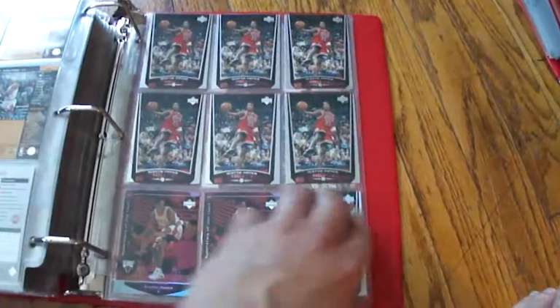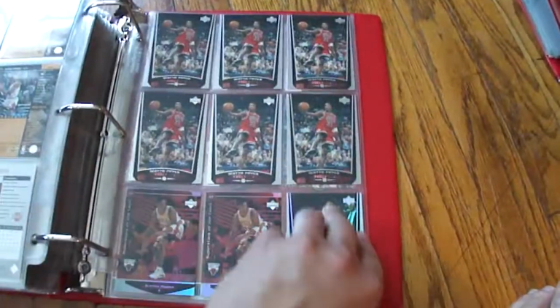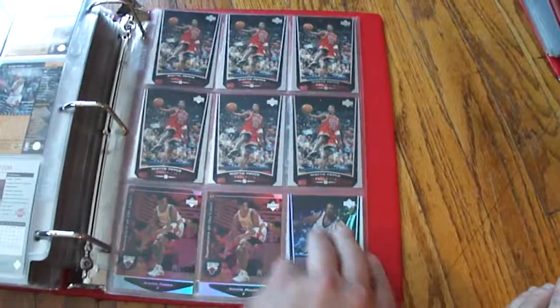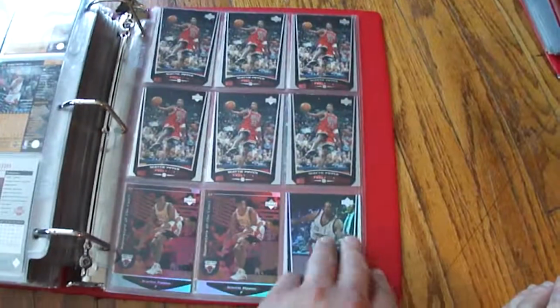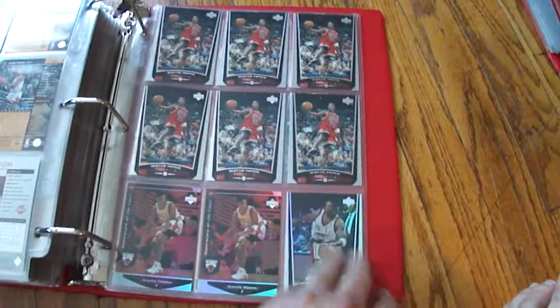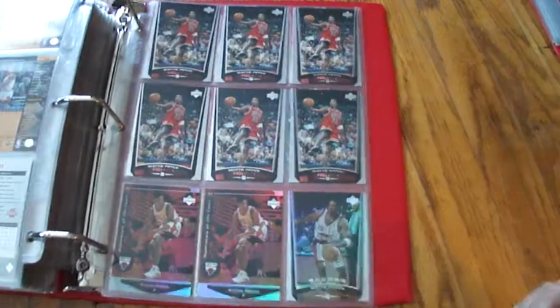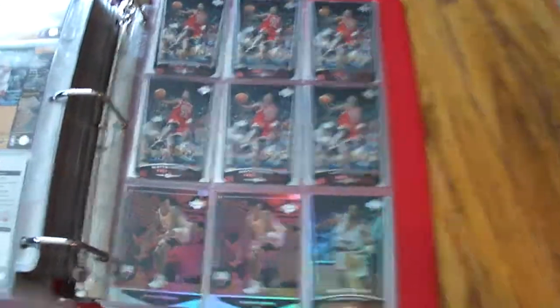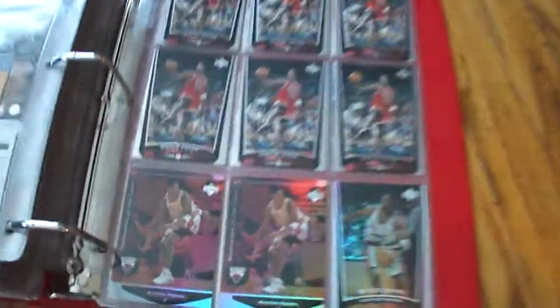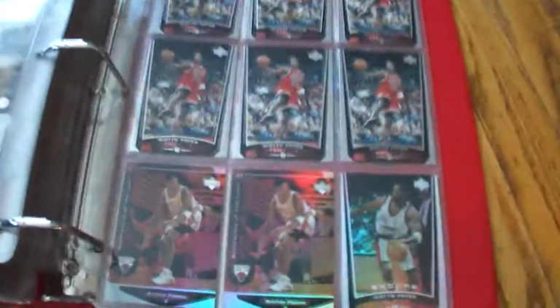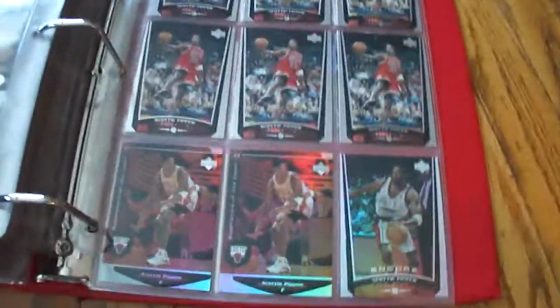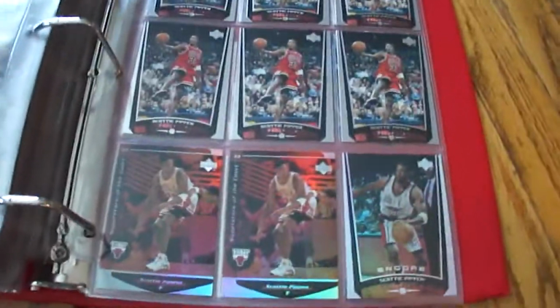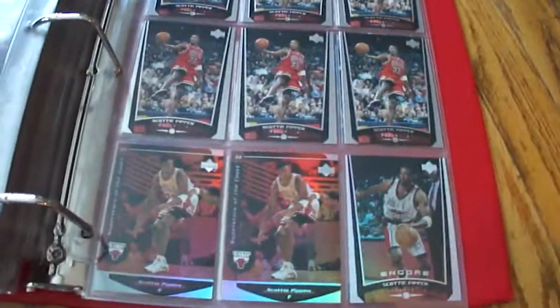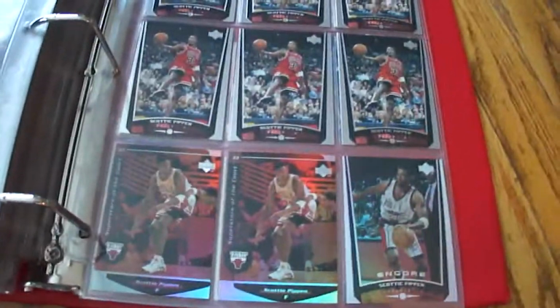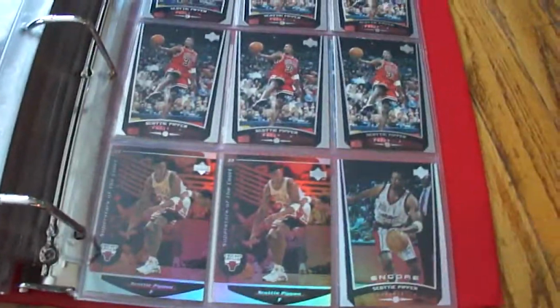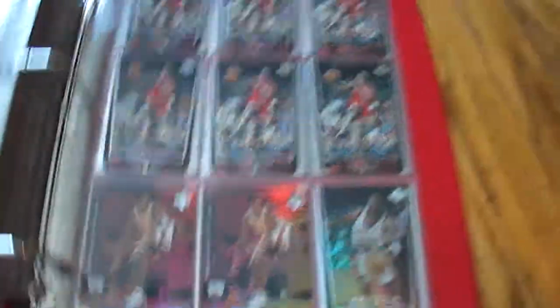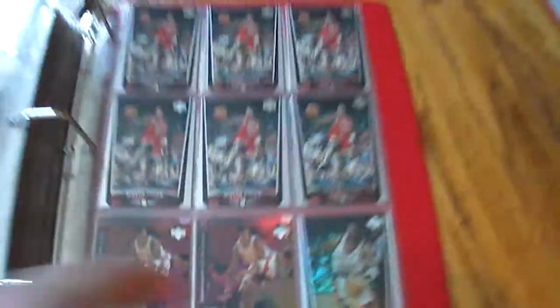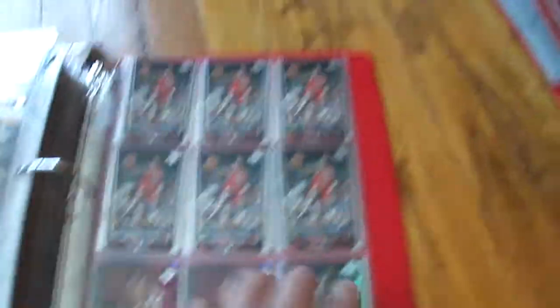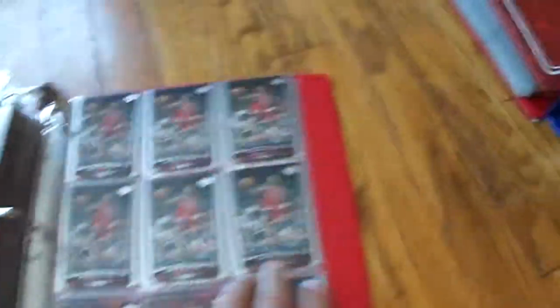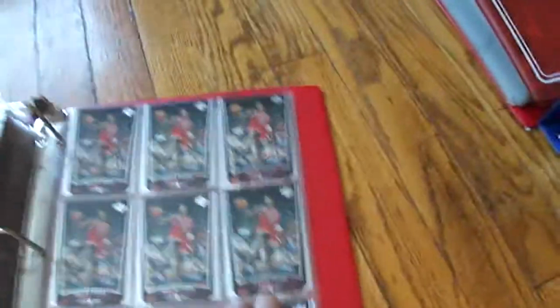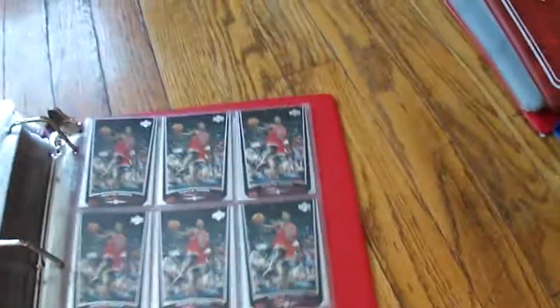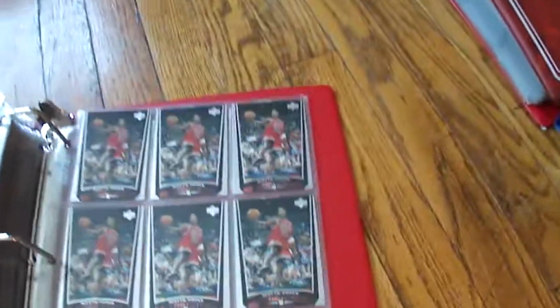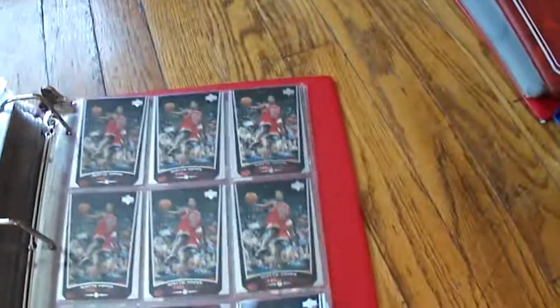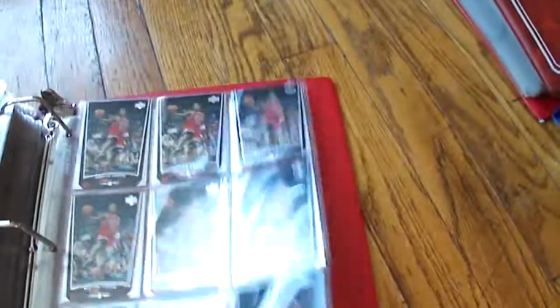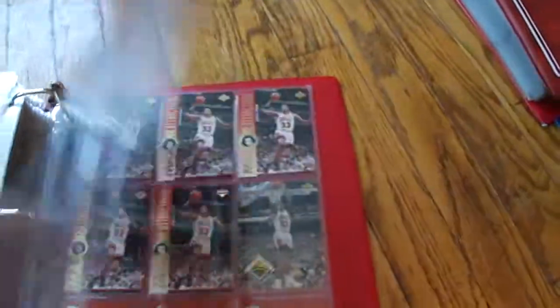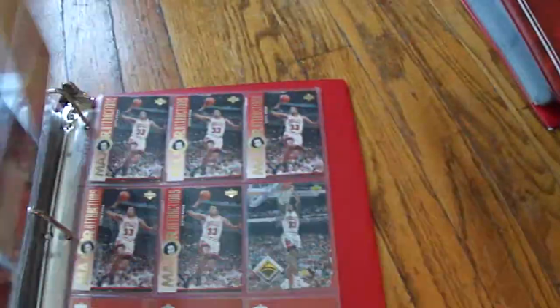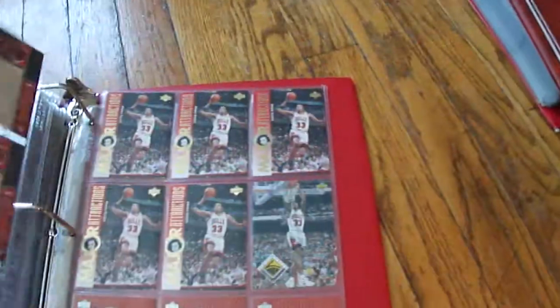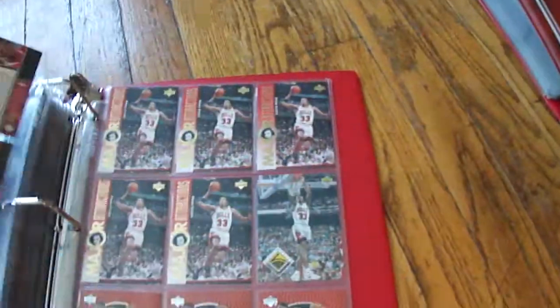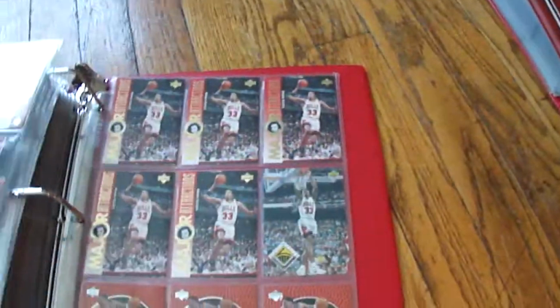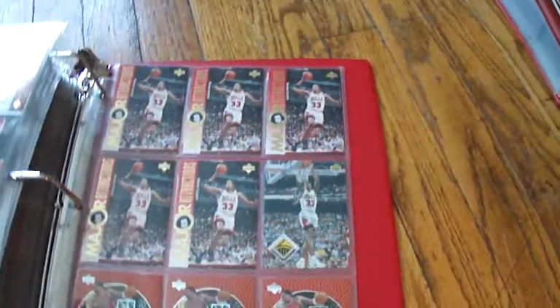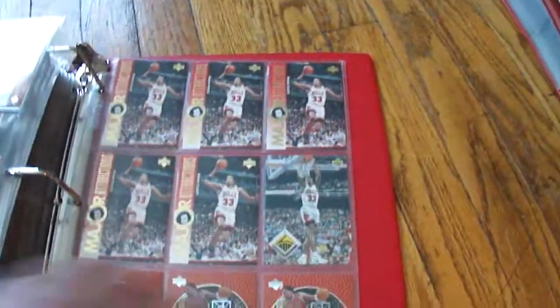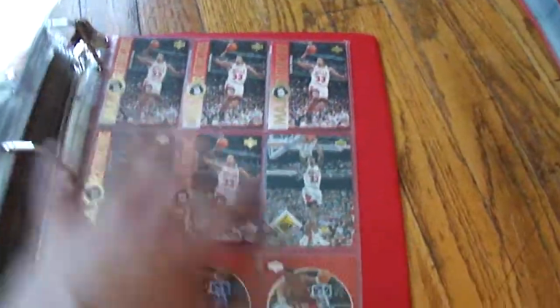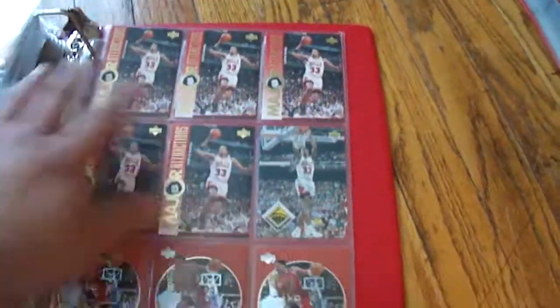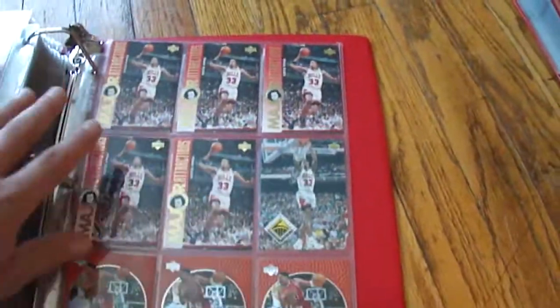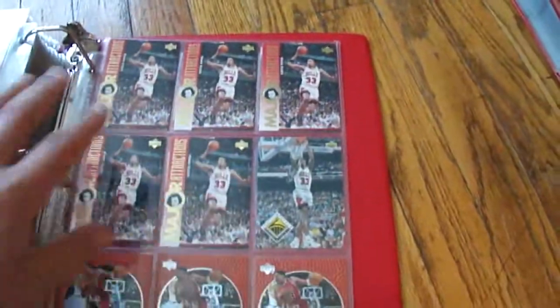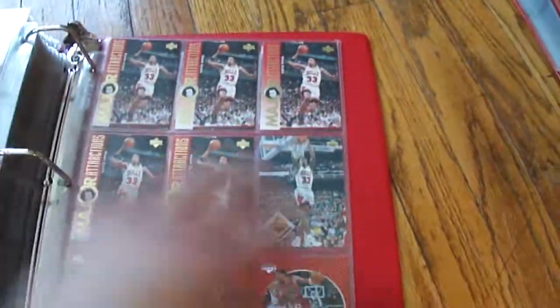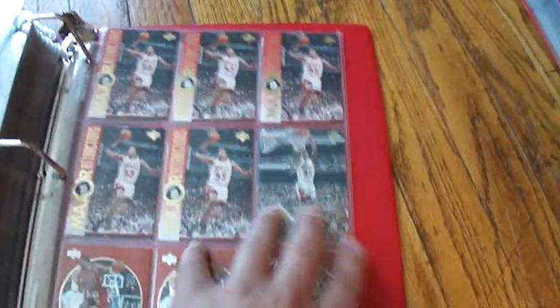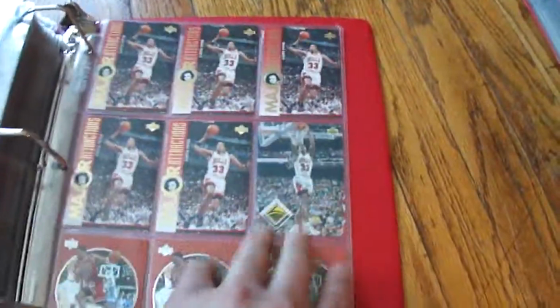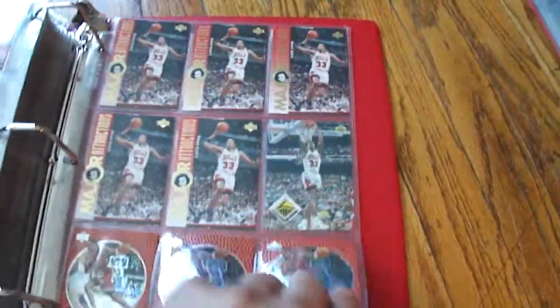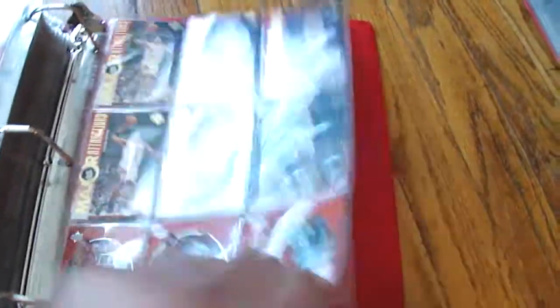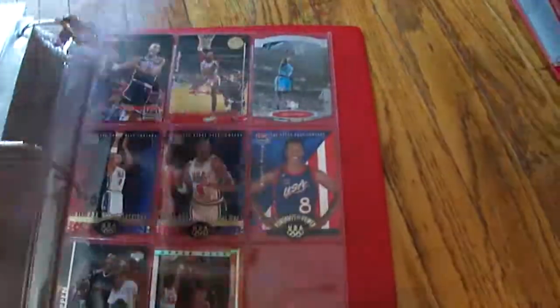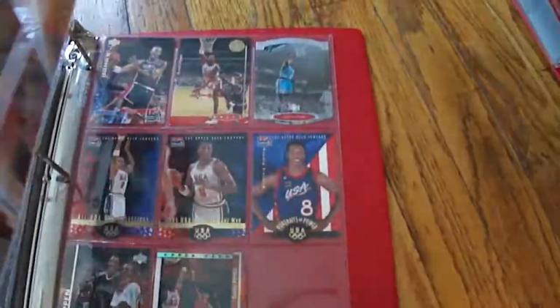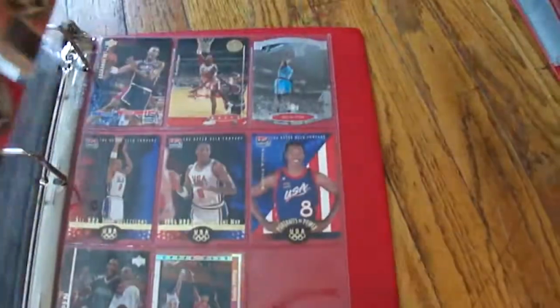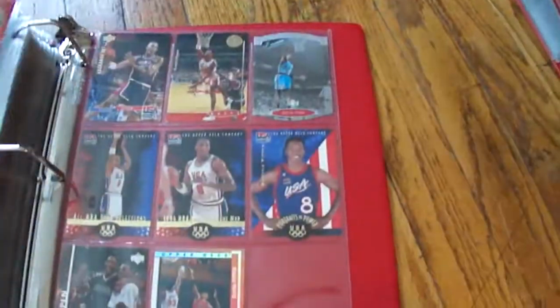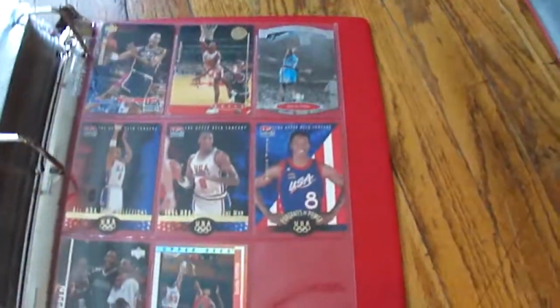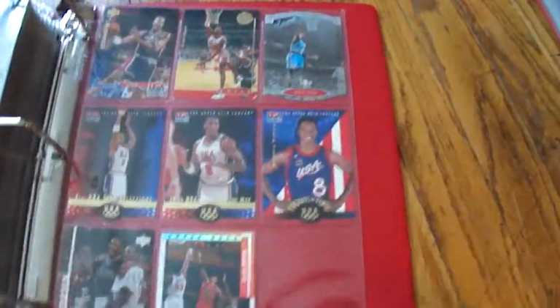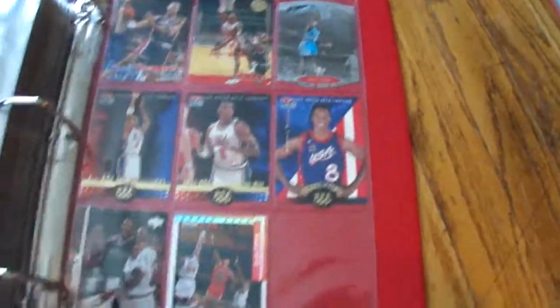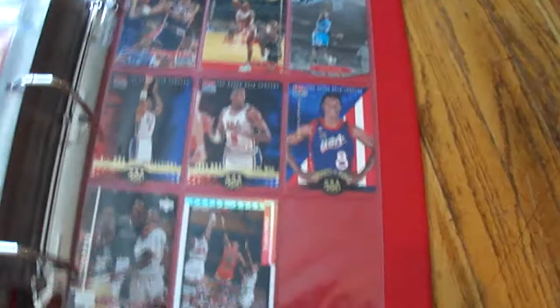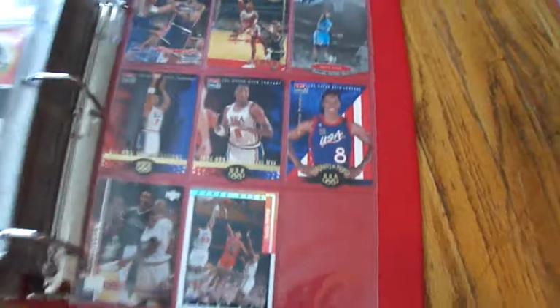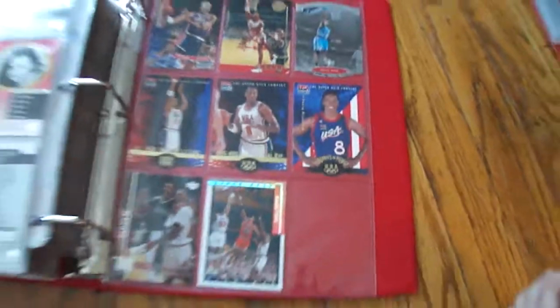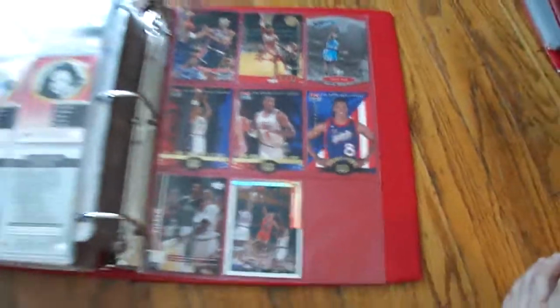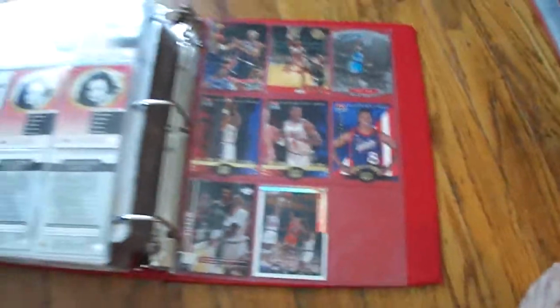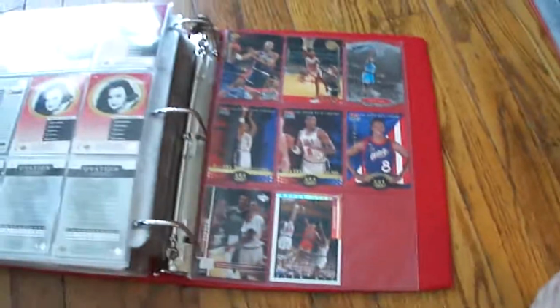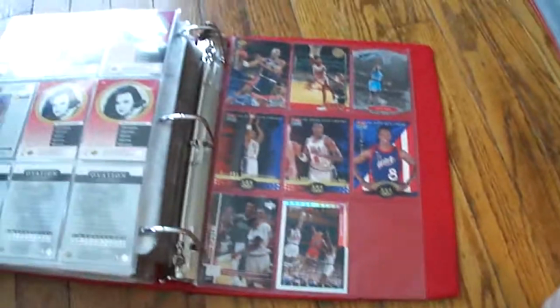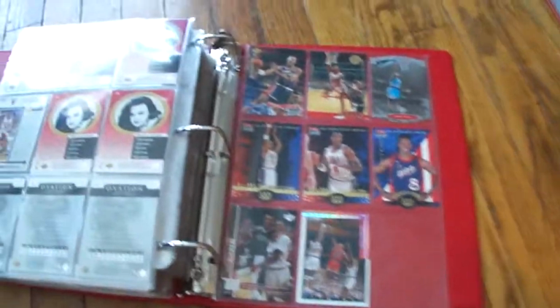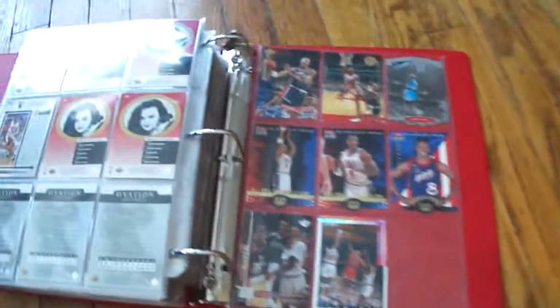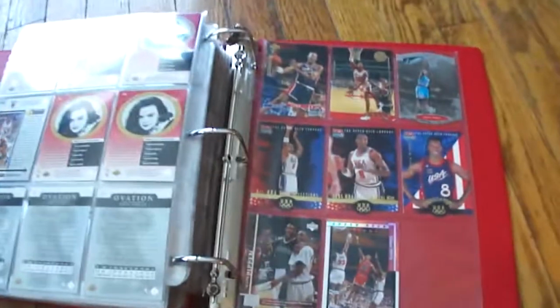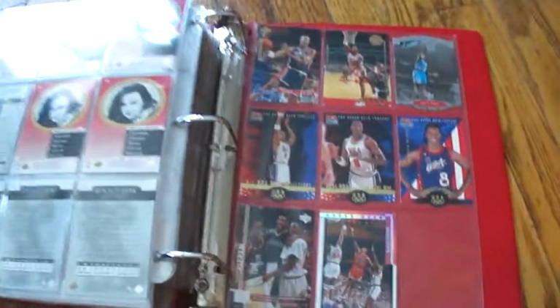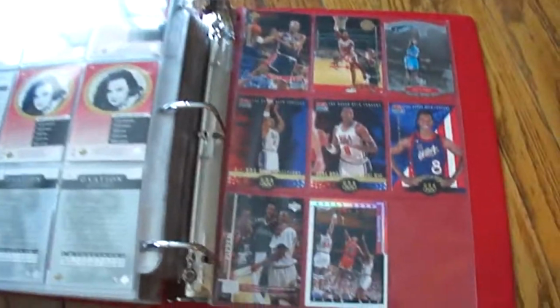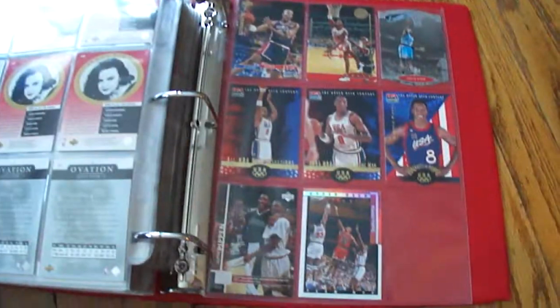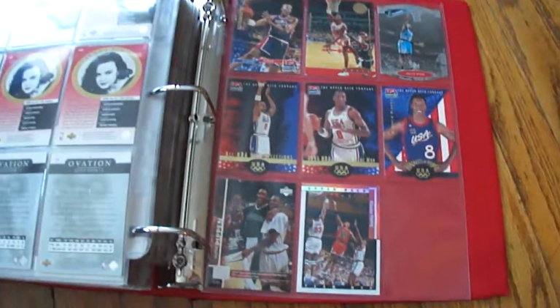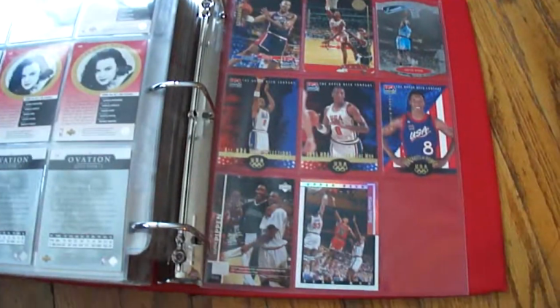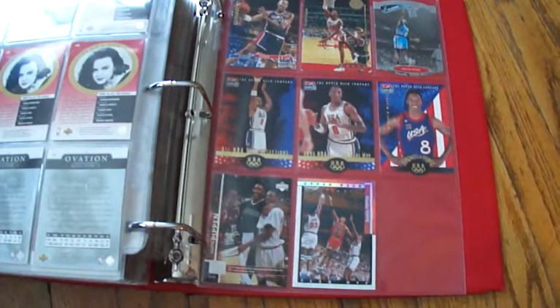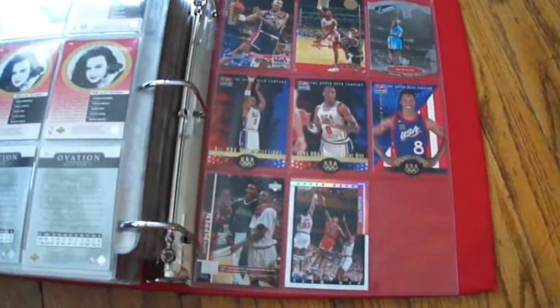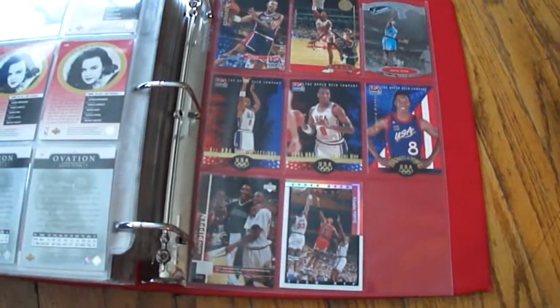Those were cool. All right, that's Scottie Pippen.